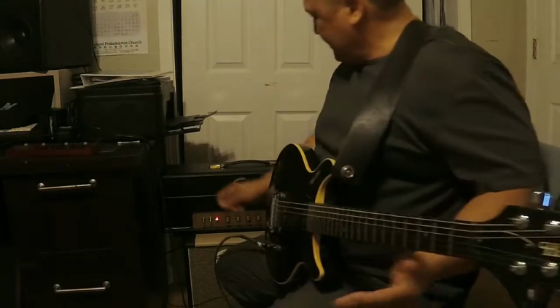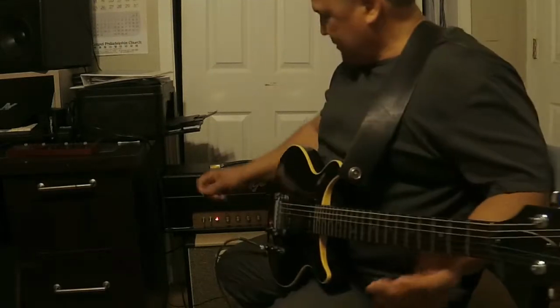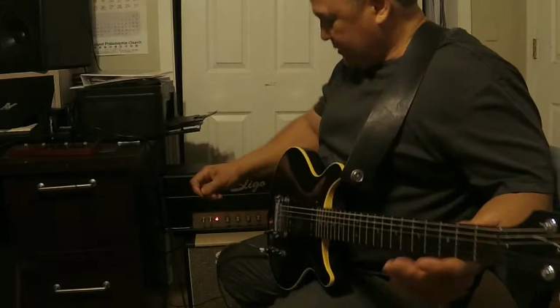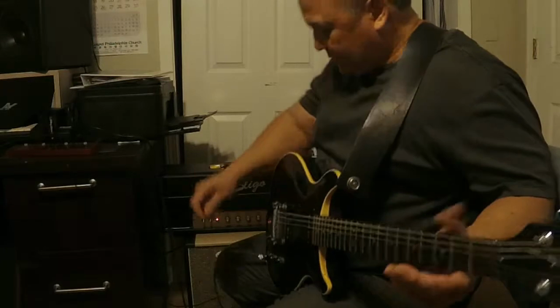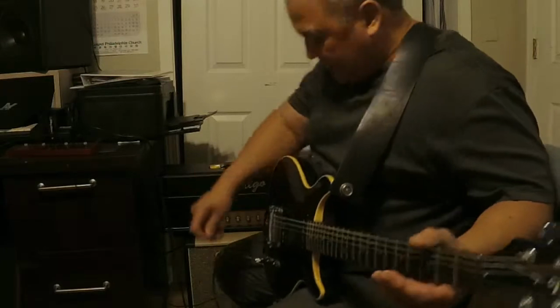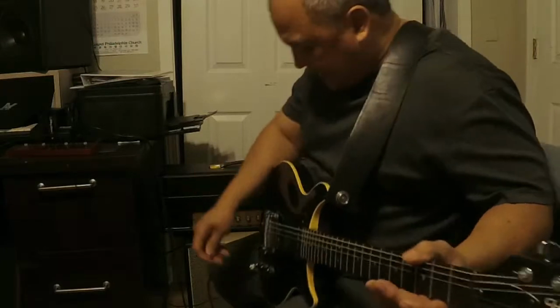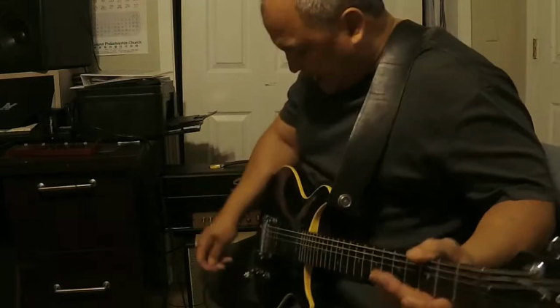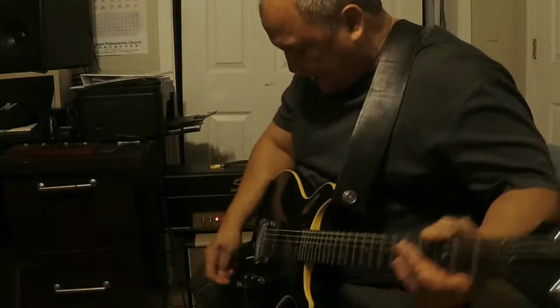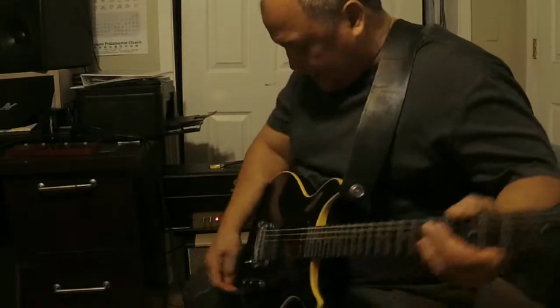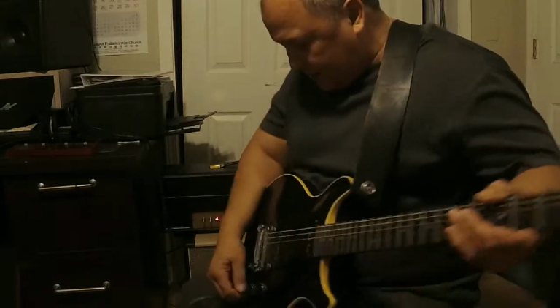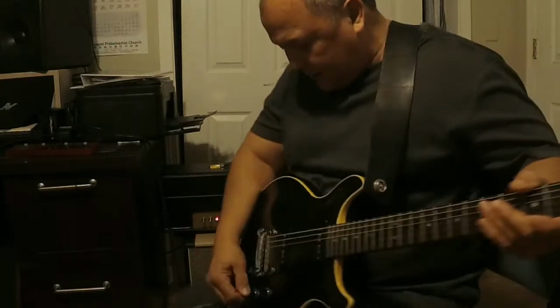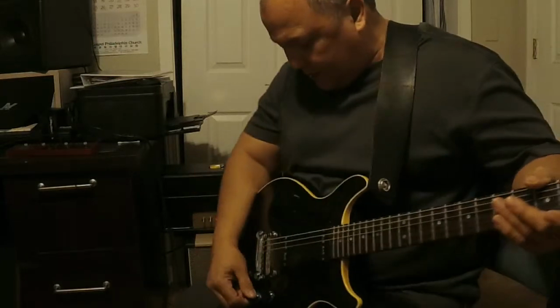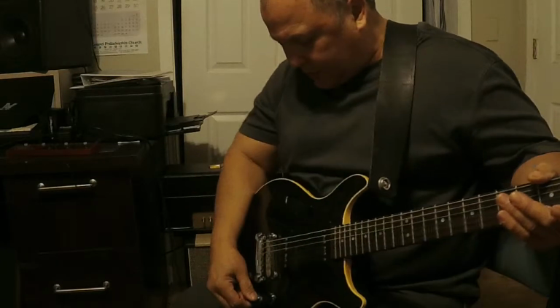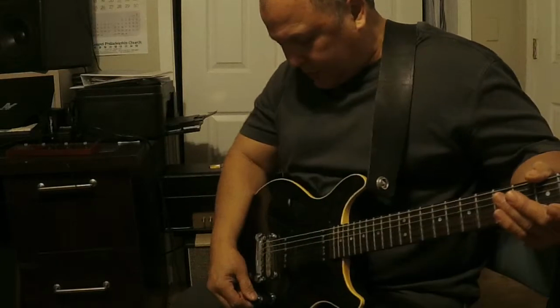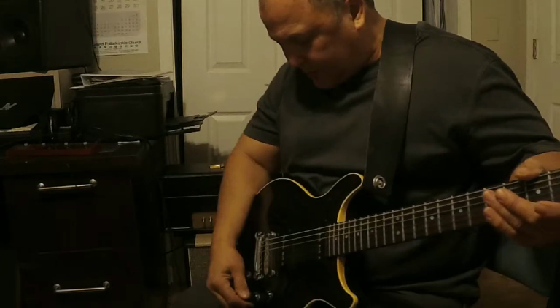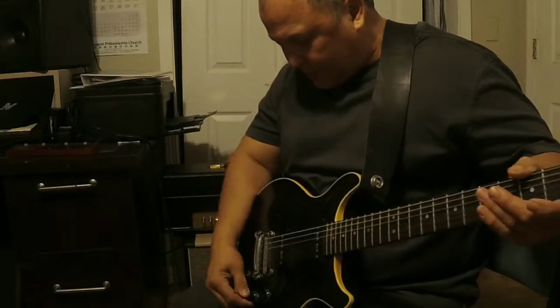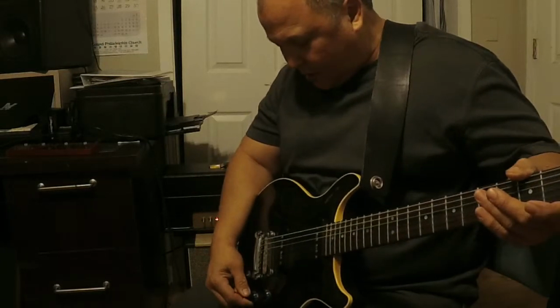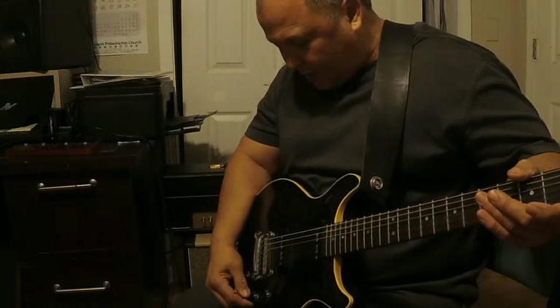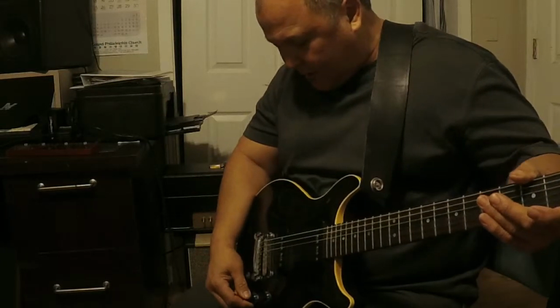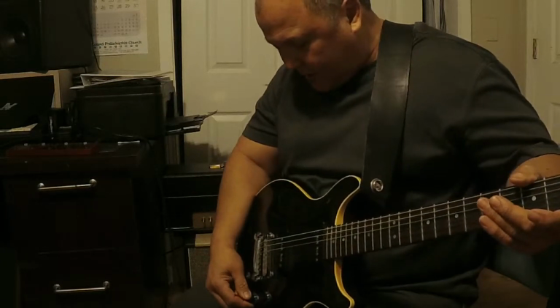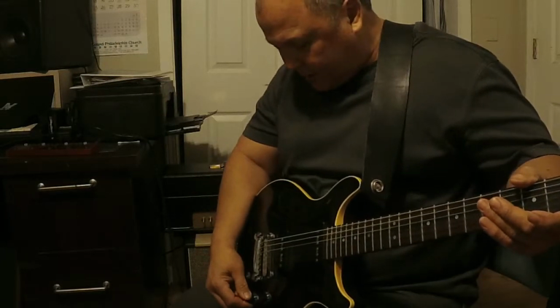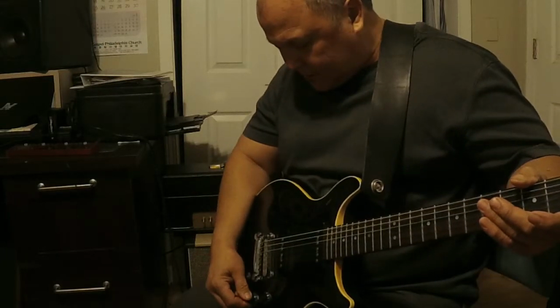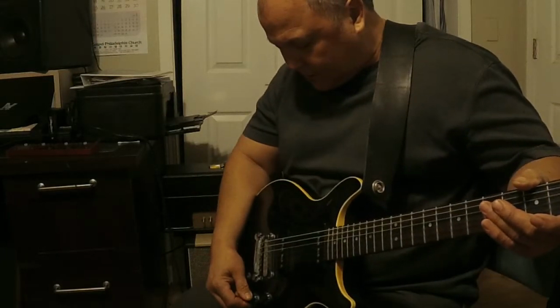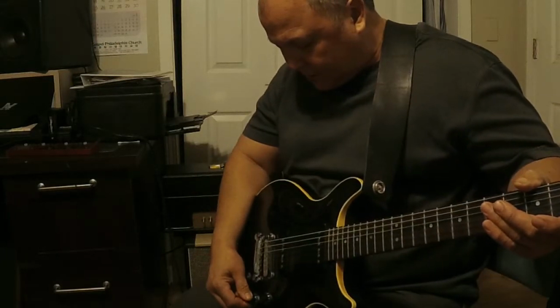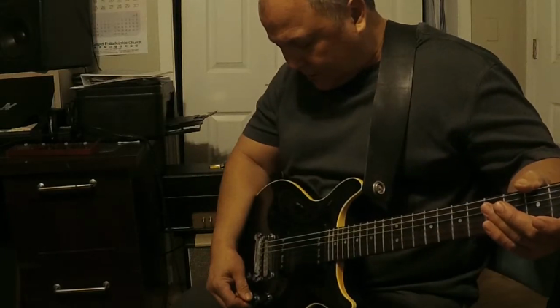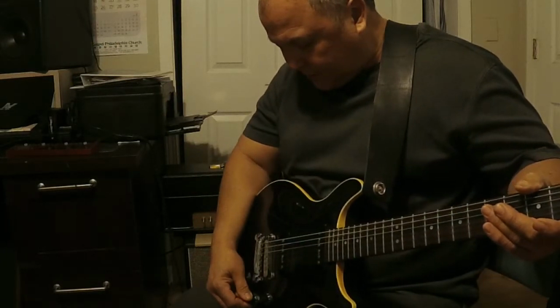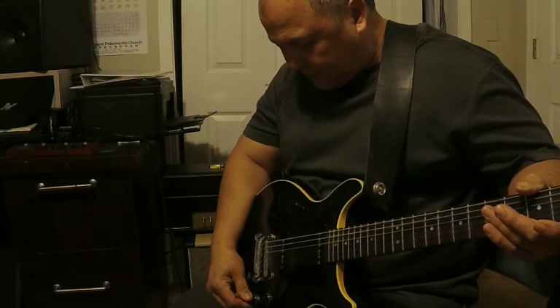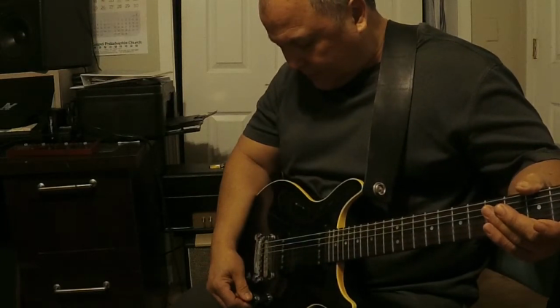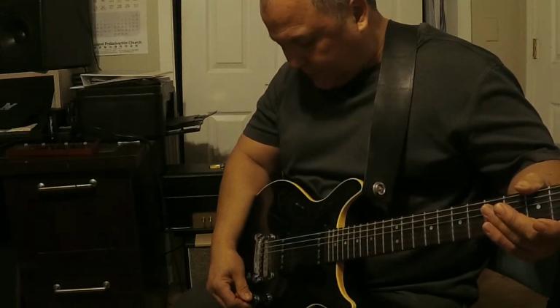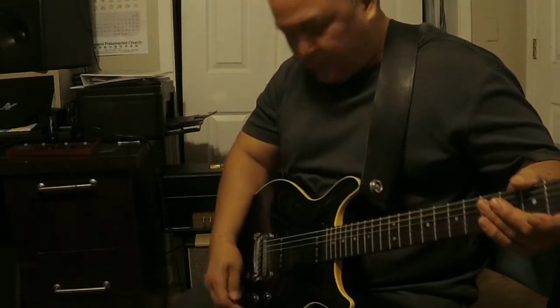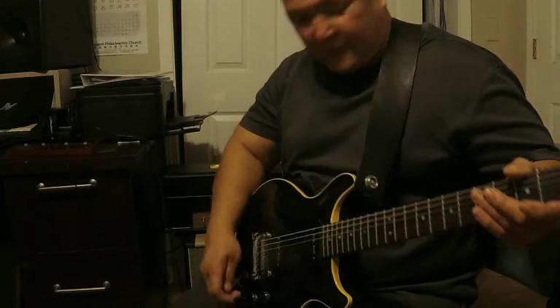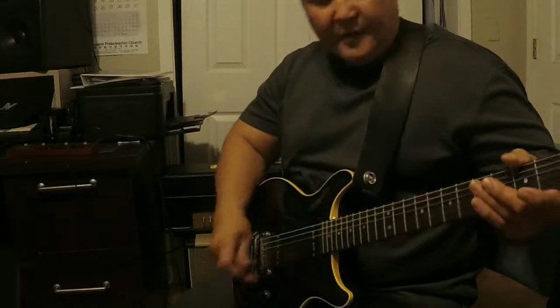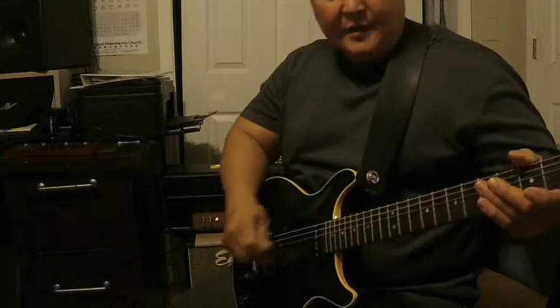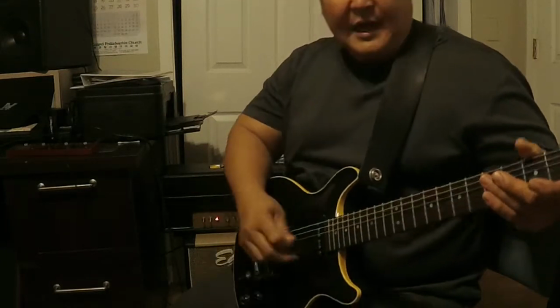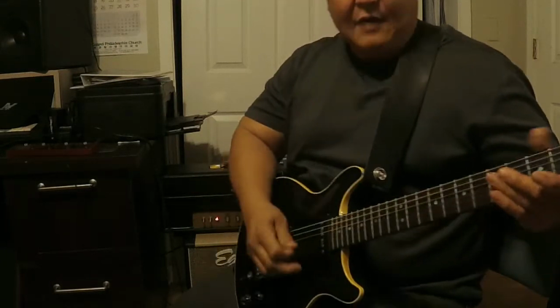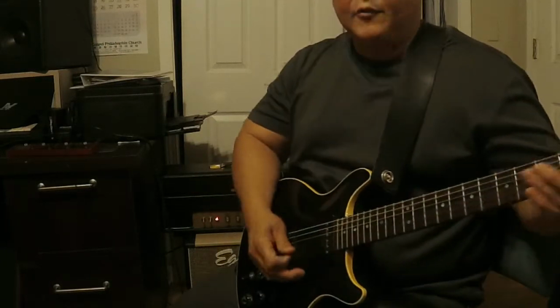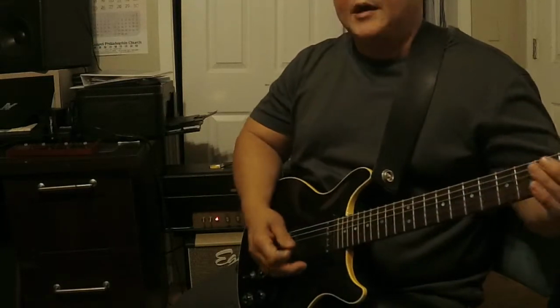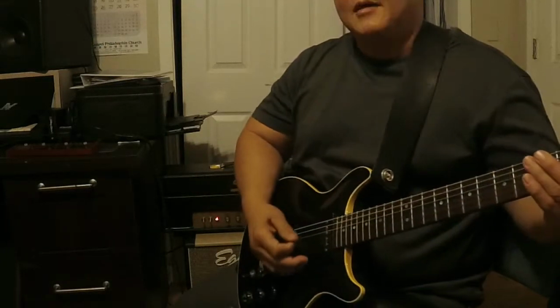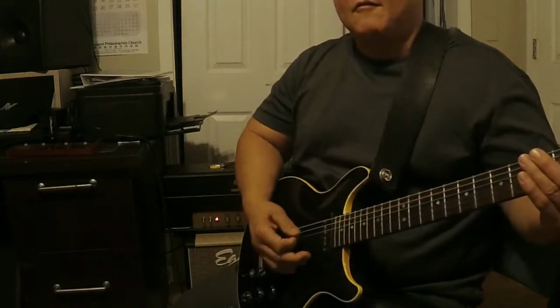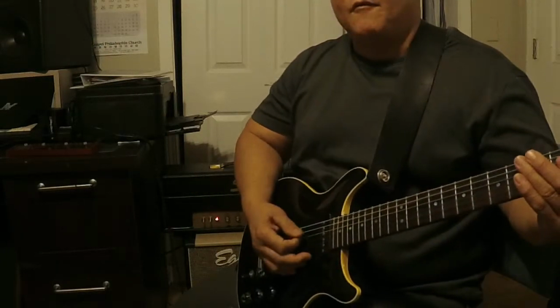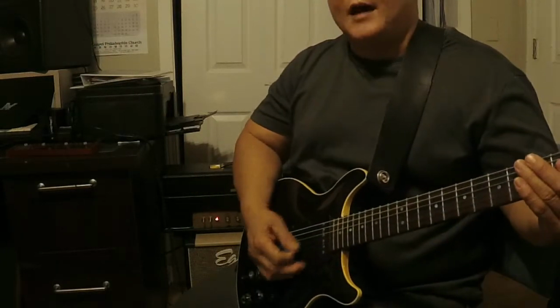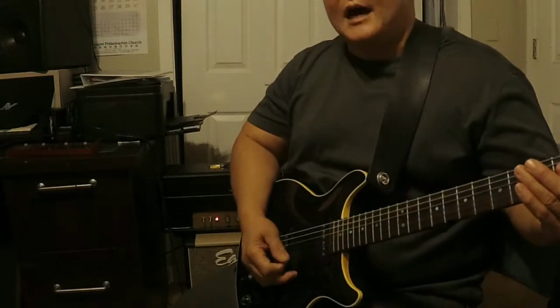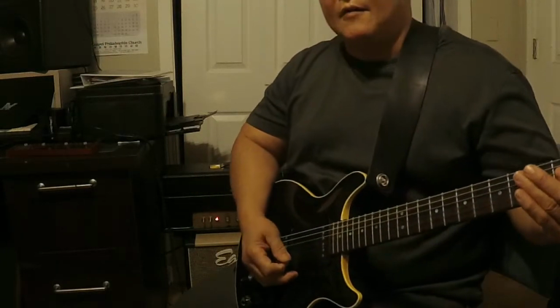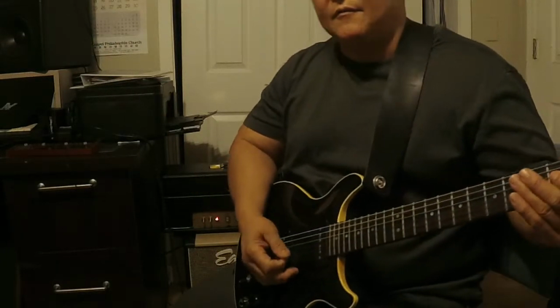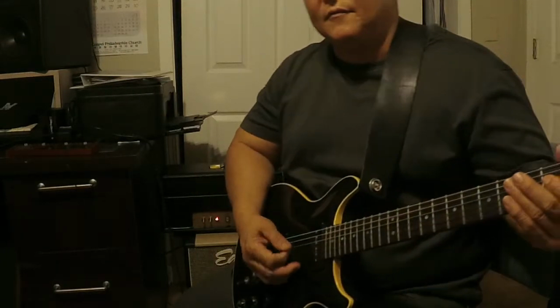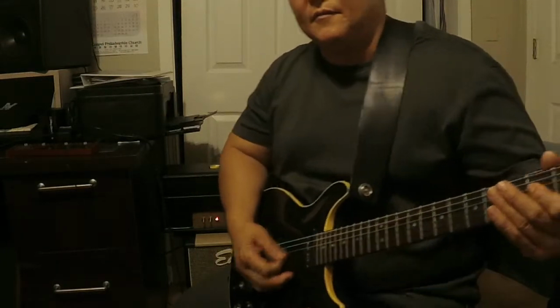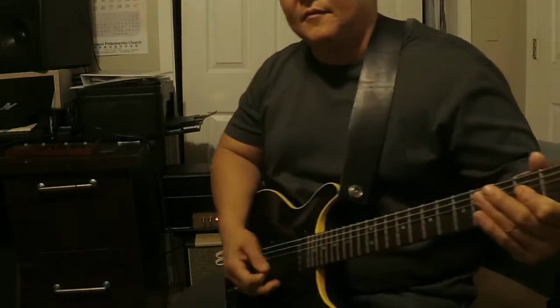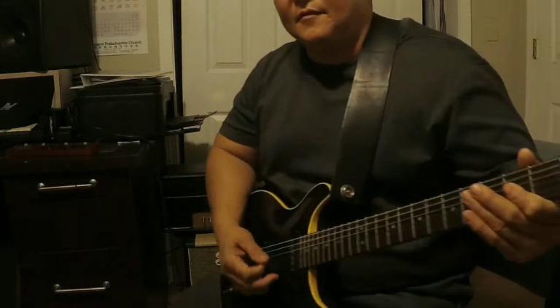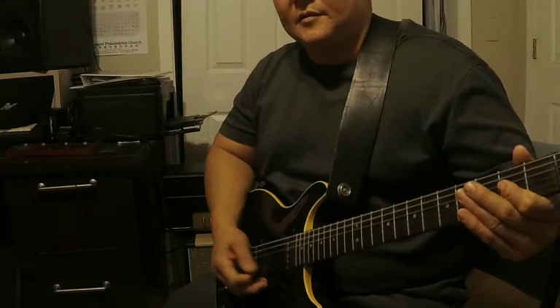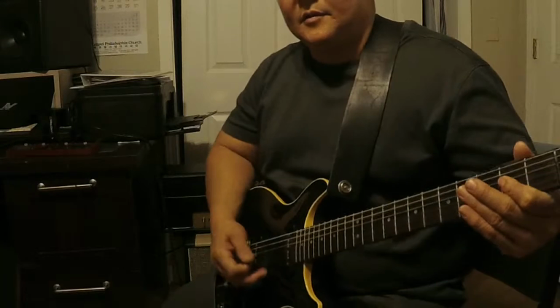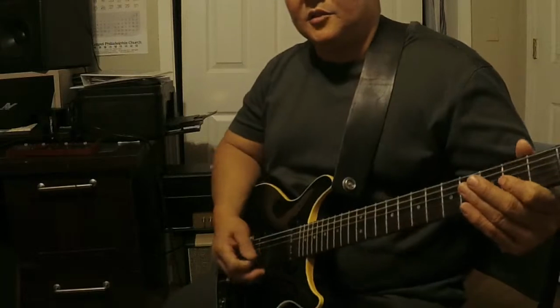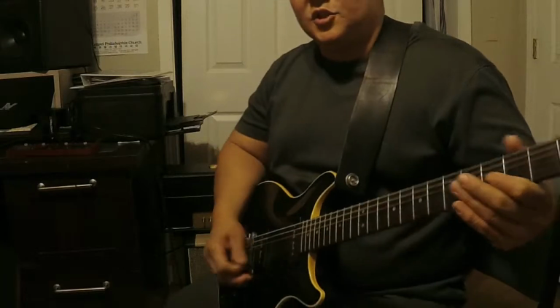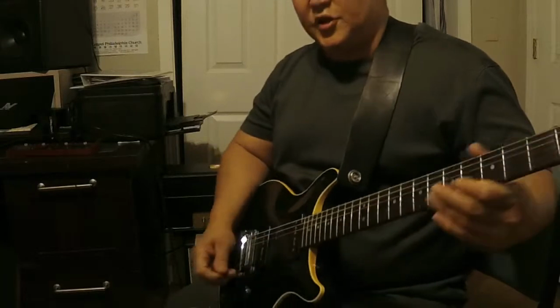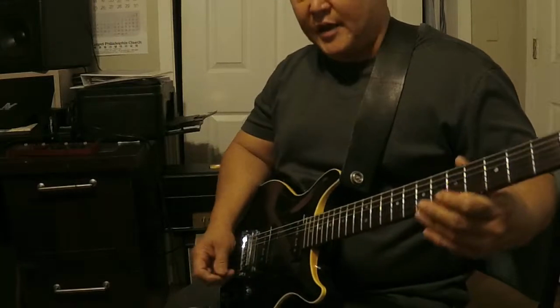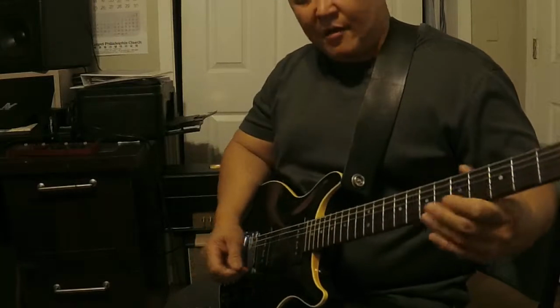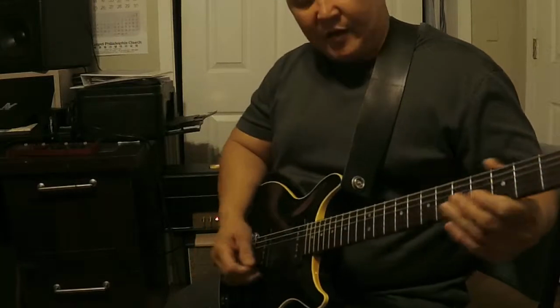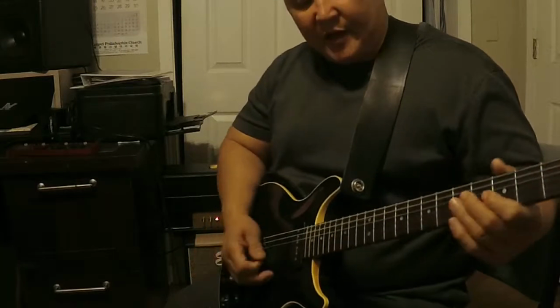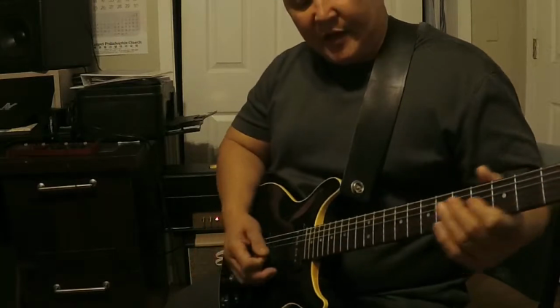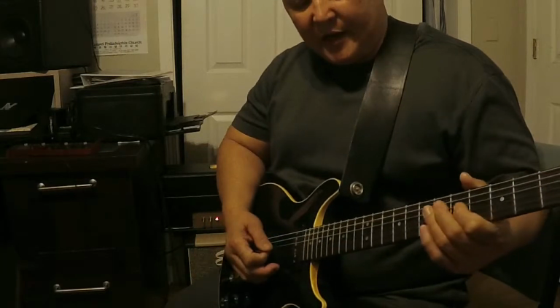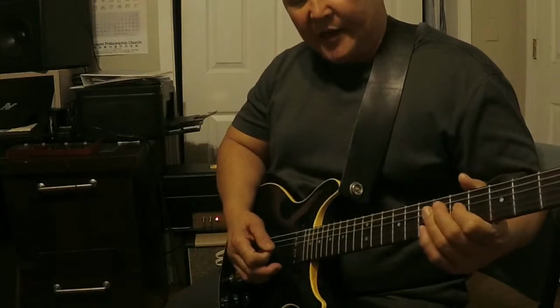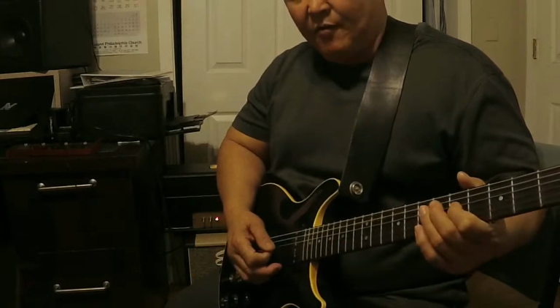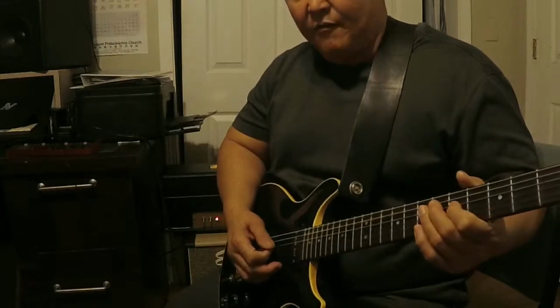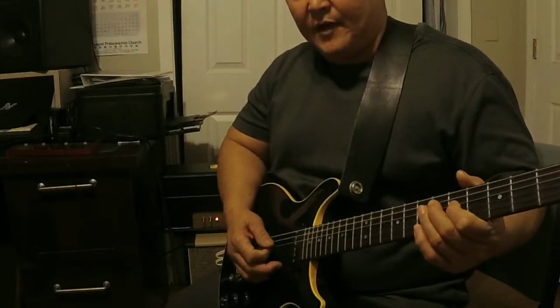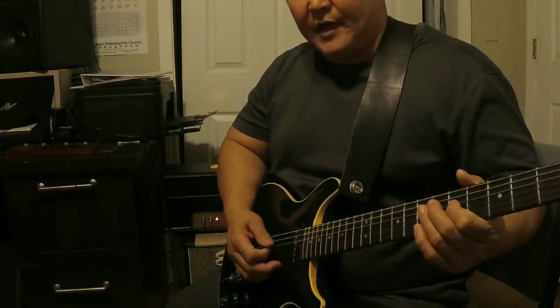I'm using the guitar right now, it's on halfway, about 5. Let me show you how it sounds on 5.